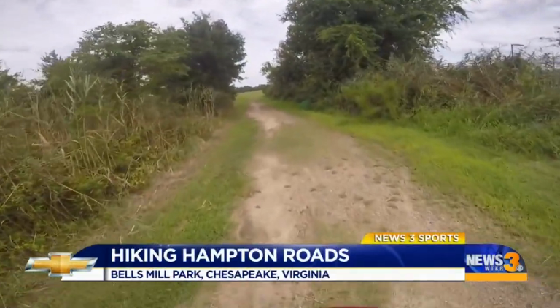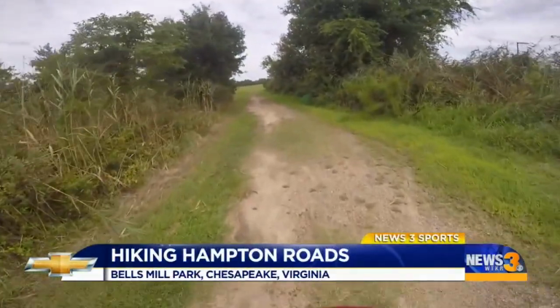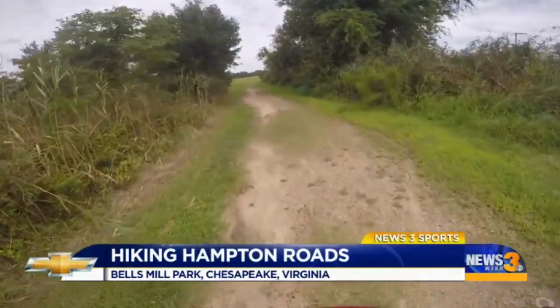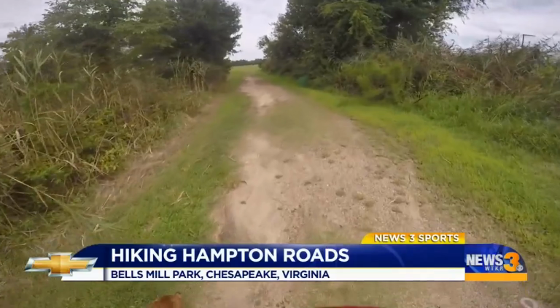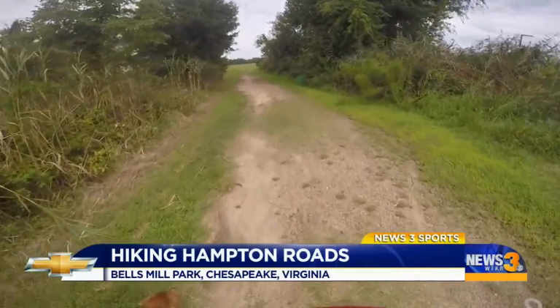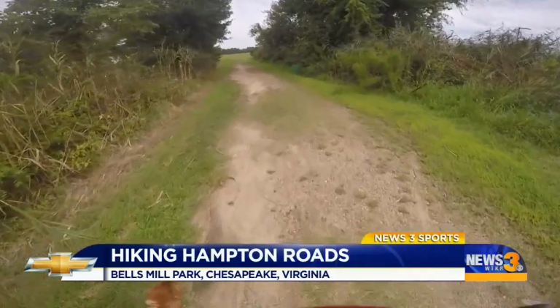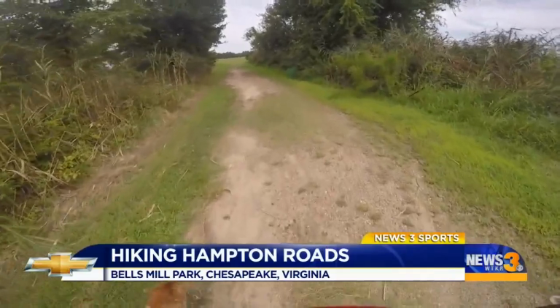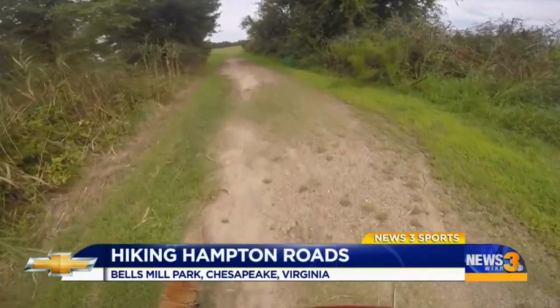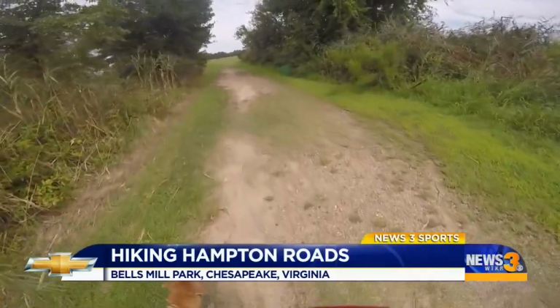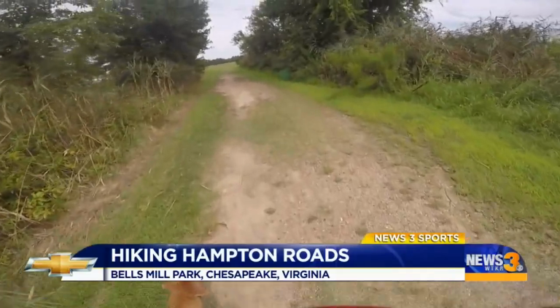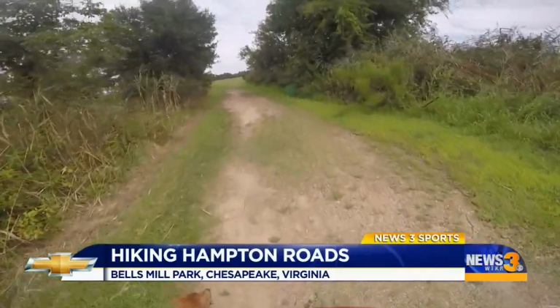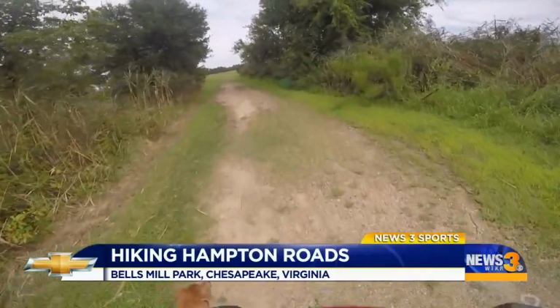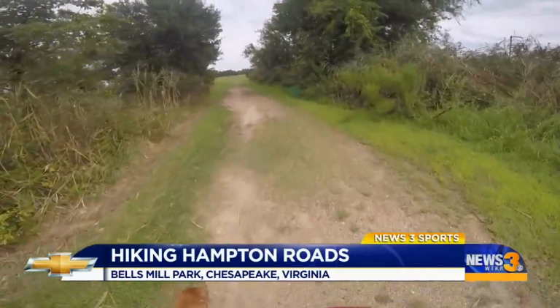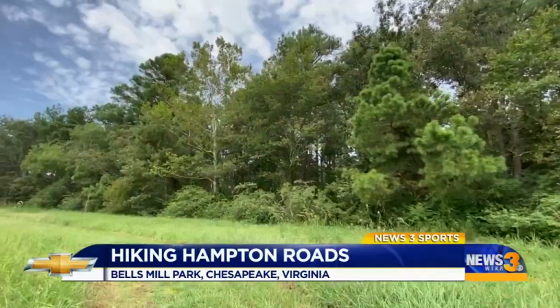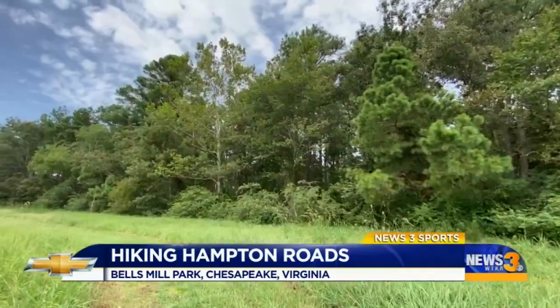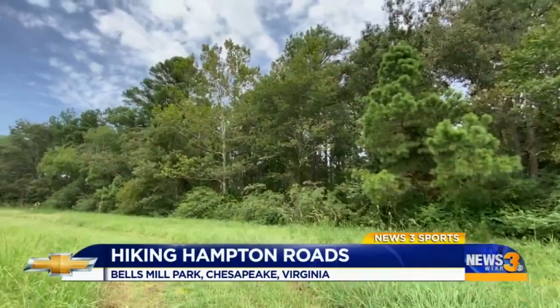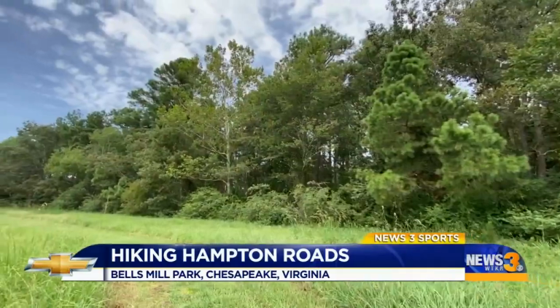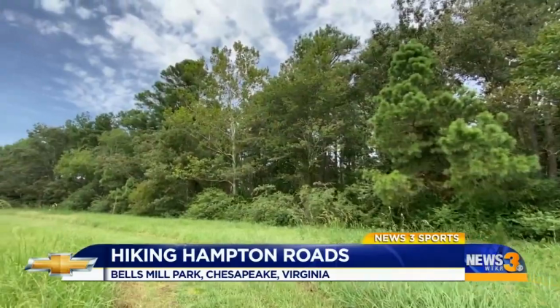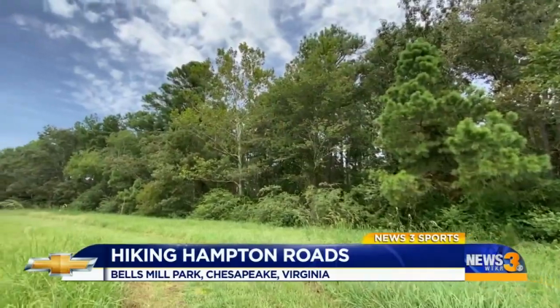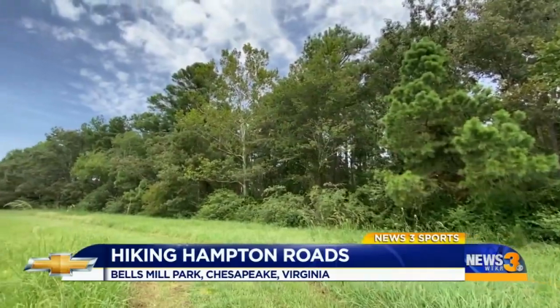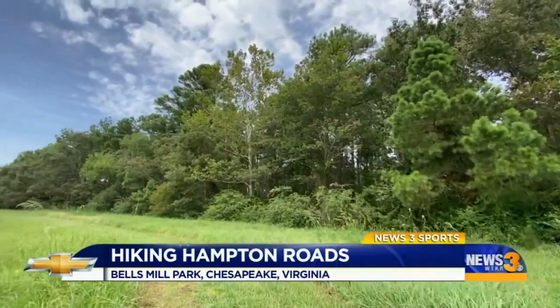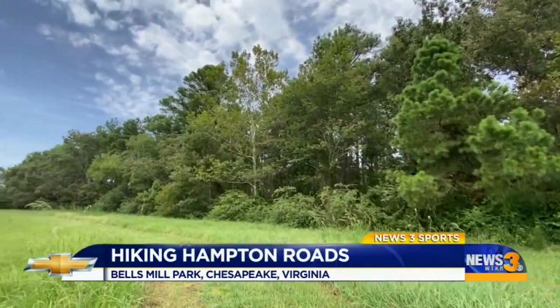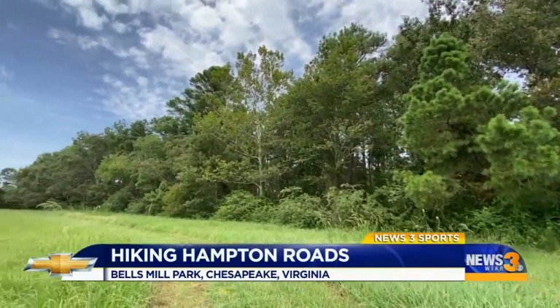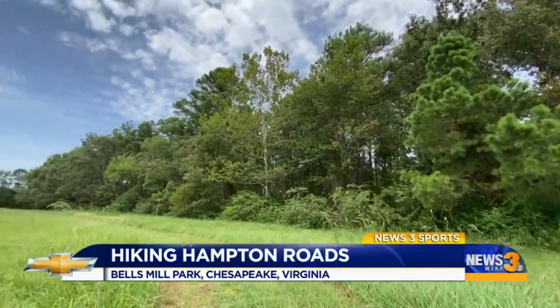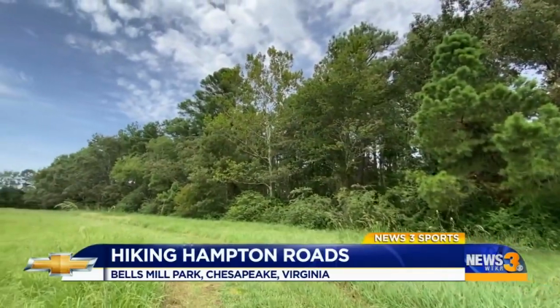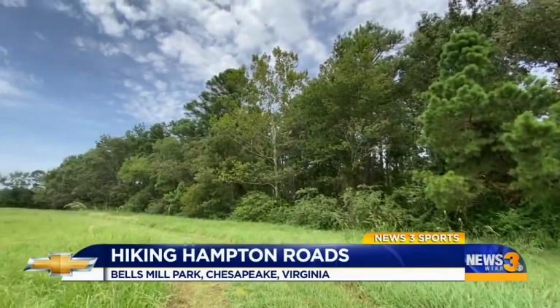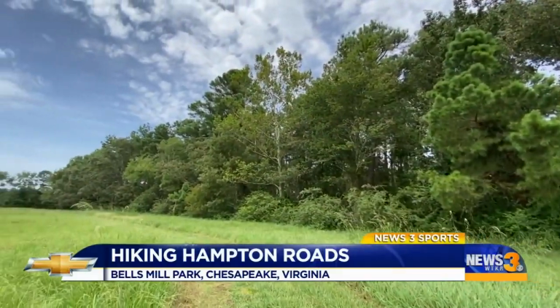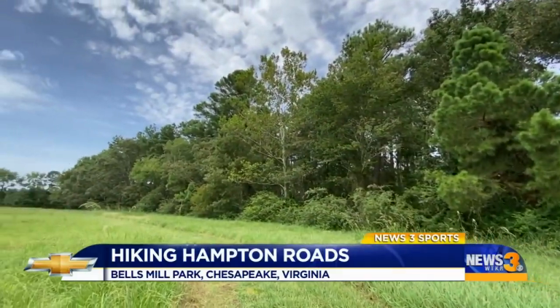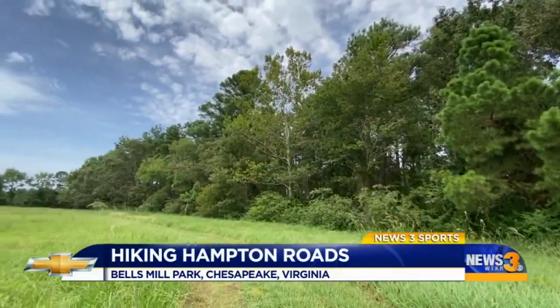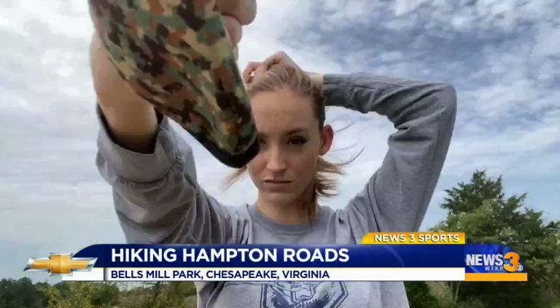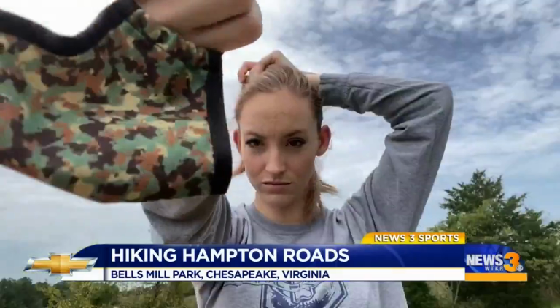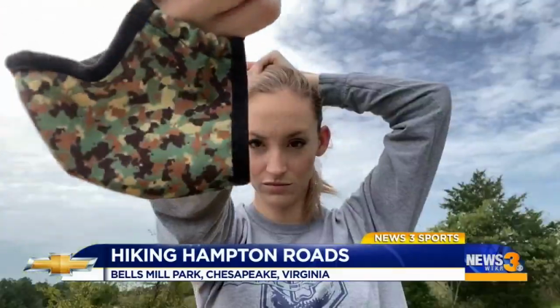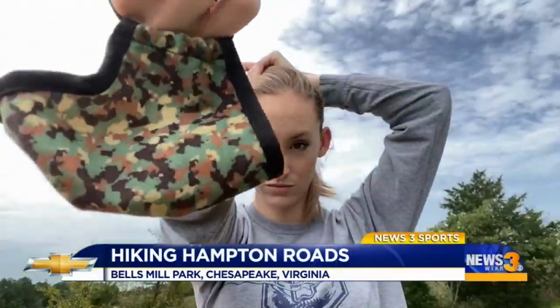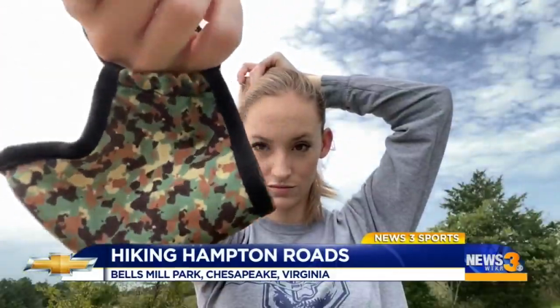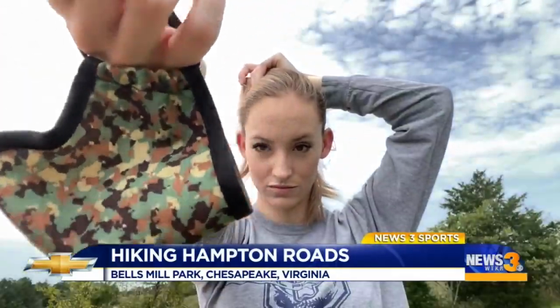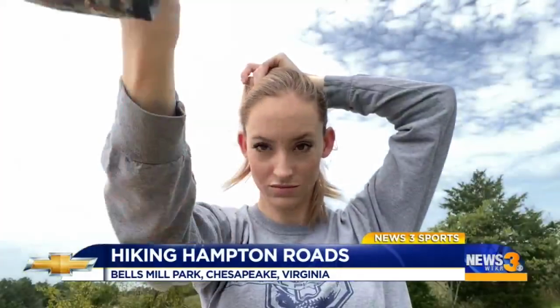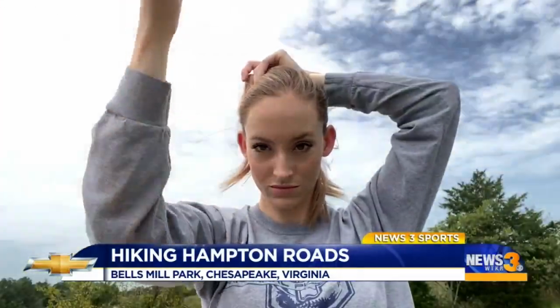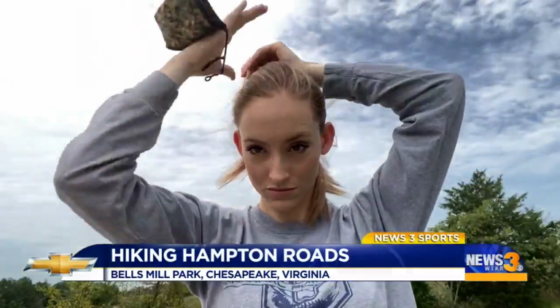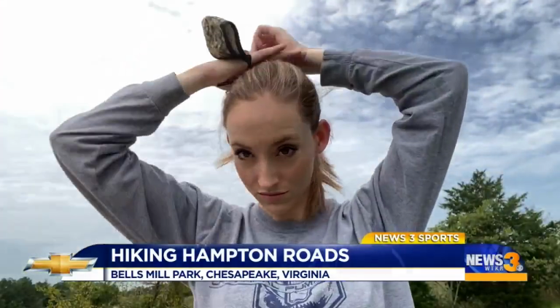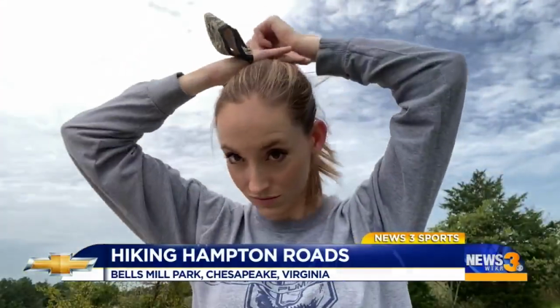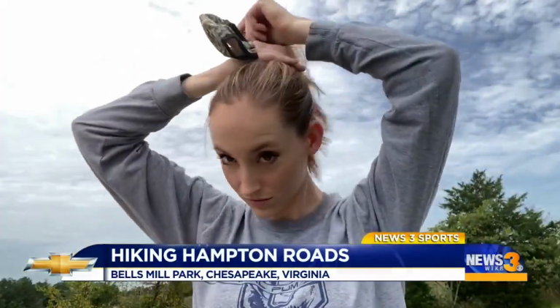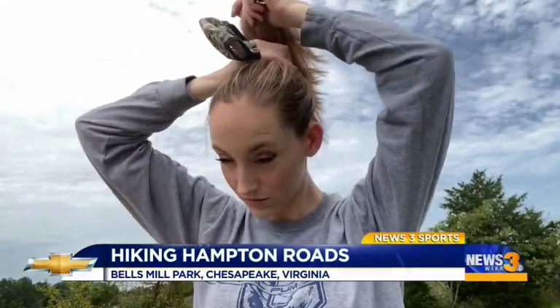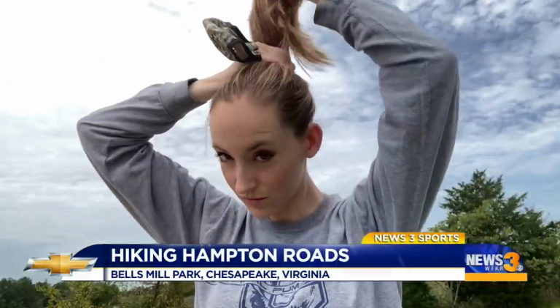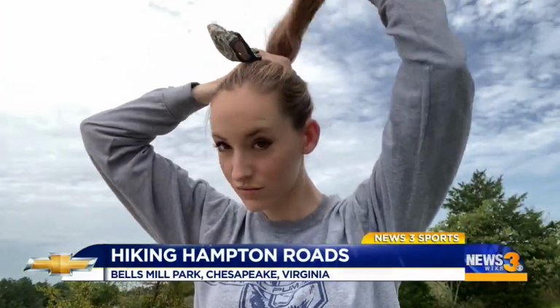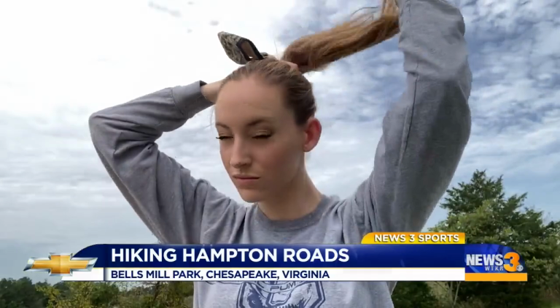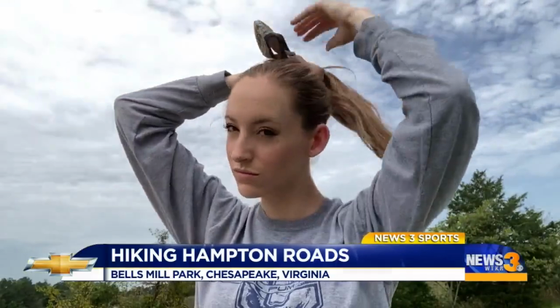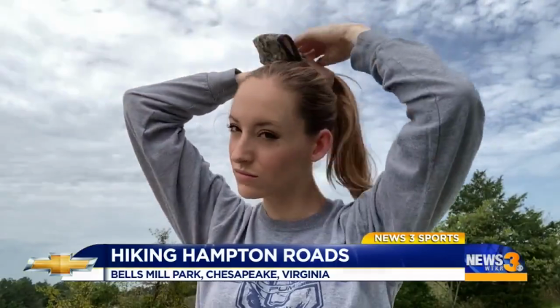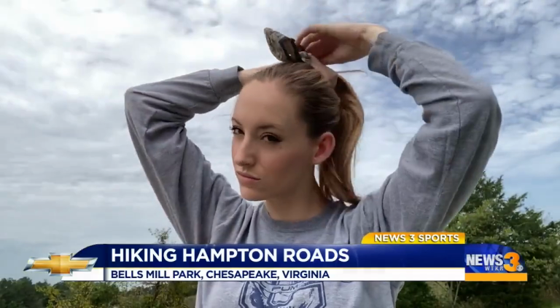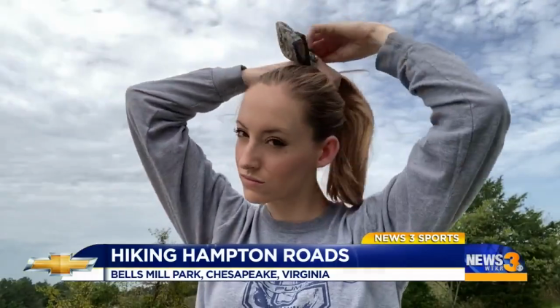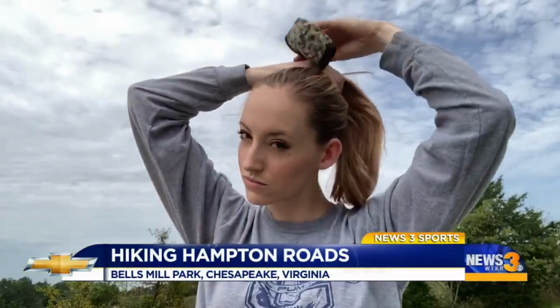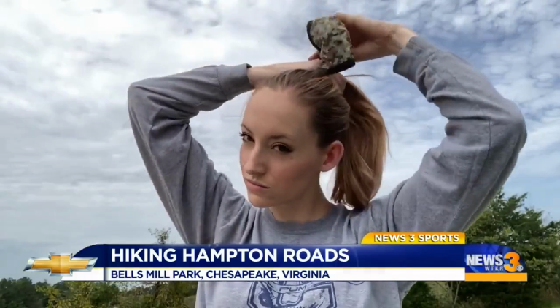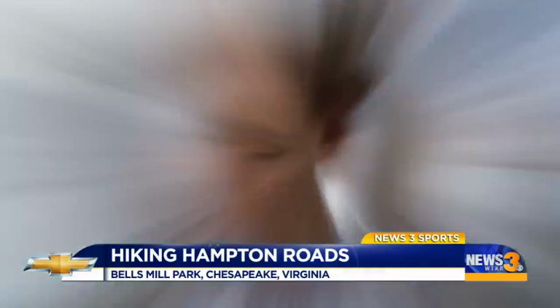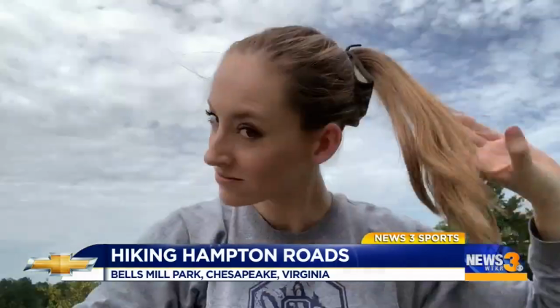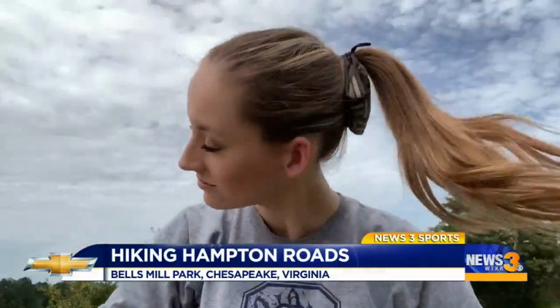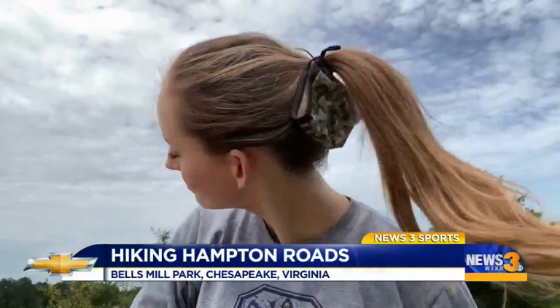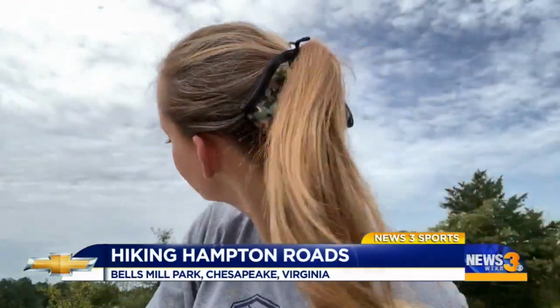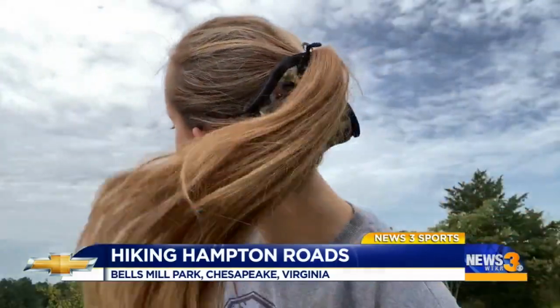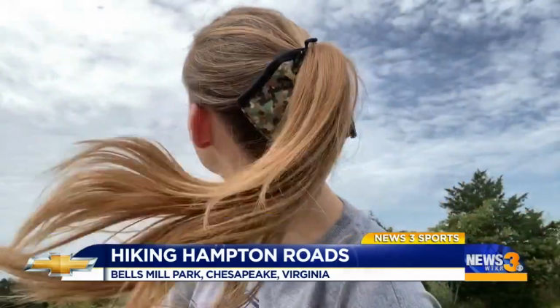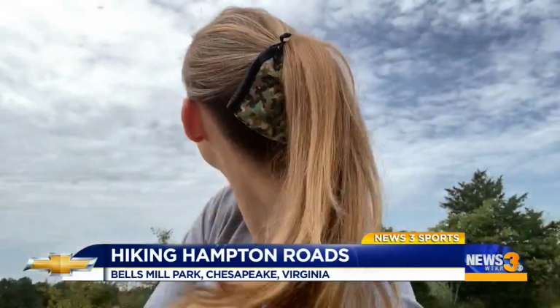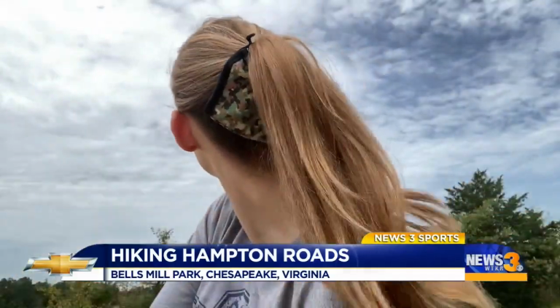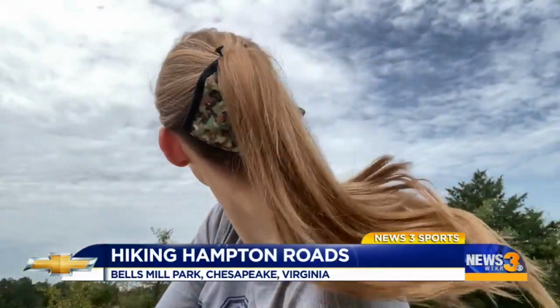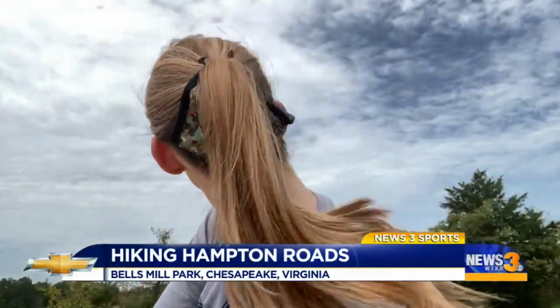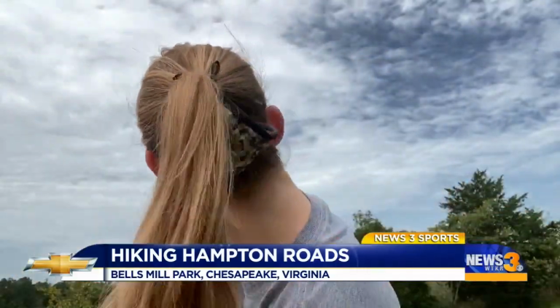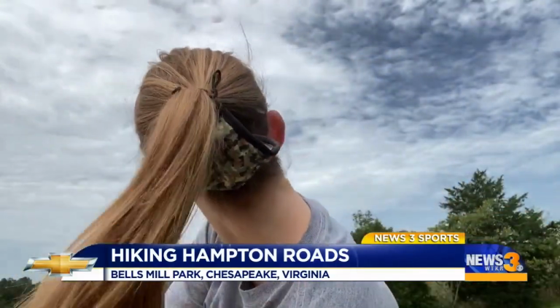I made a rookie mistake and forgot a hair tie for today's hike, but luckily my mask was able to pinch hit. Innovative.